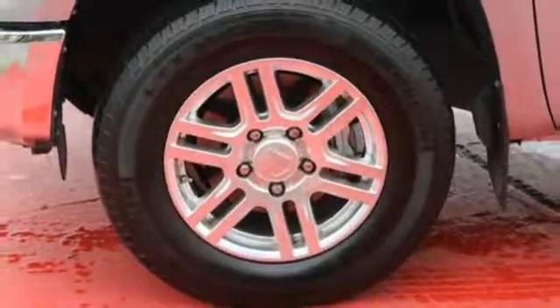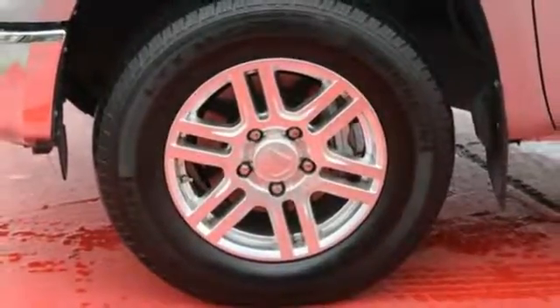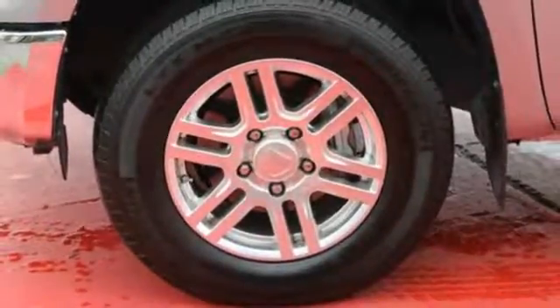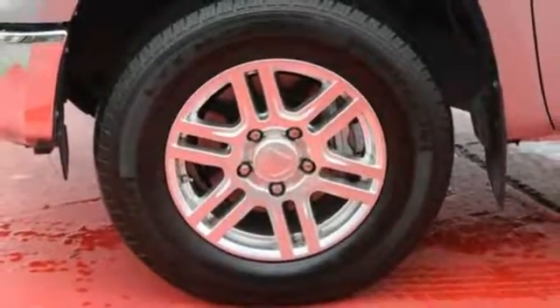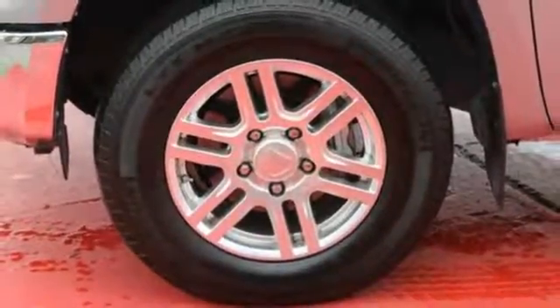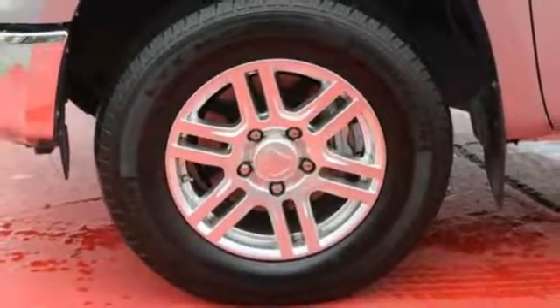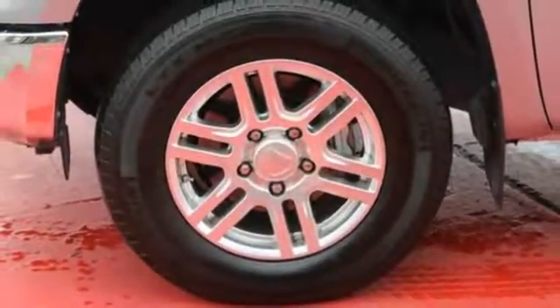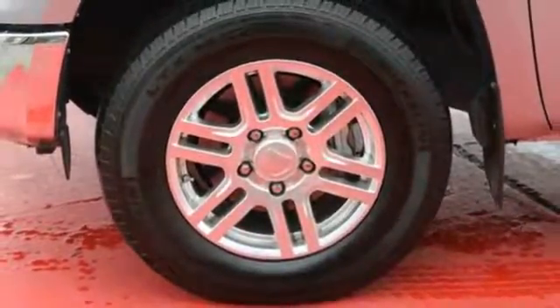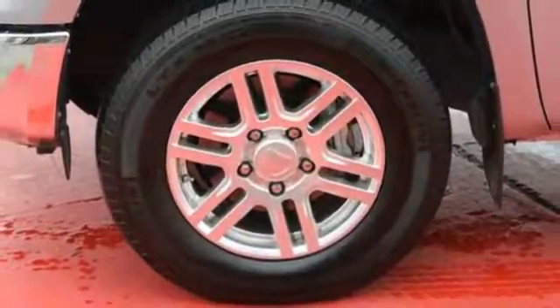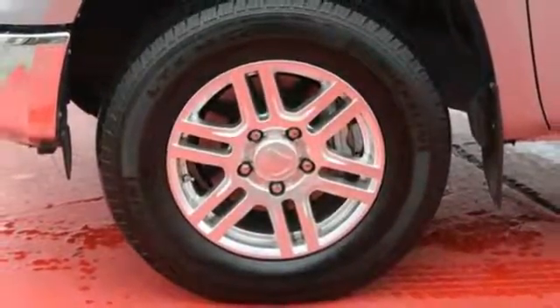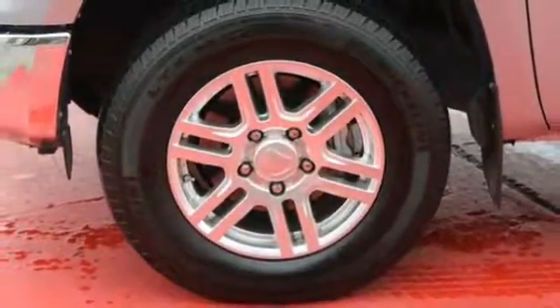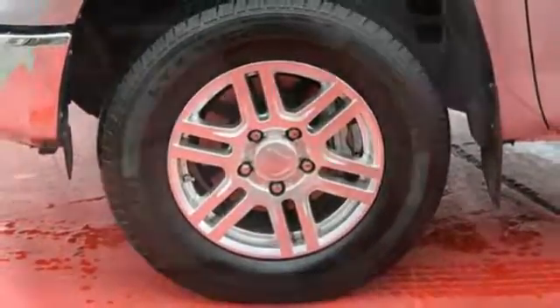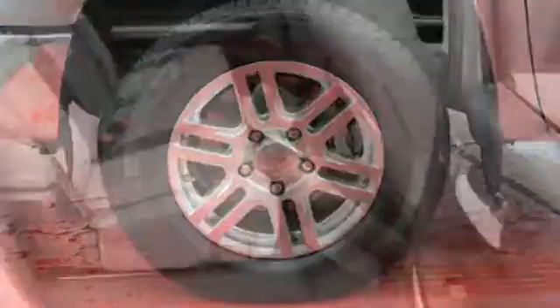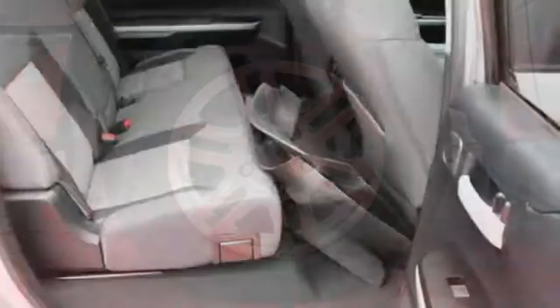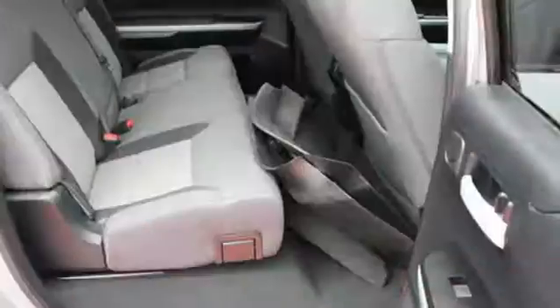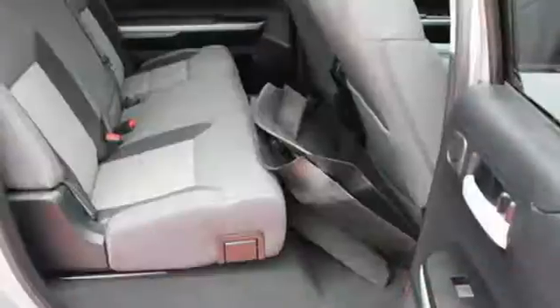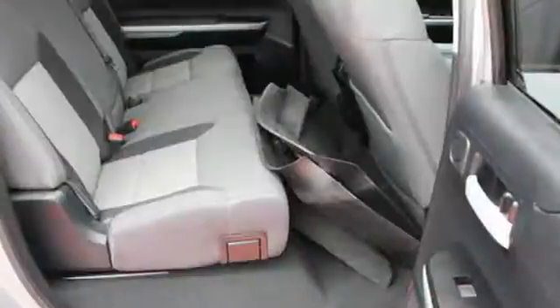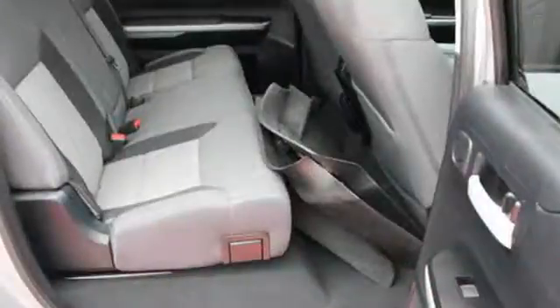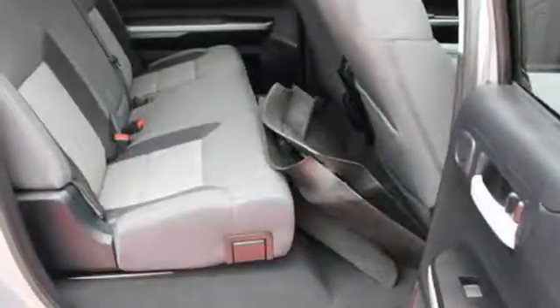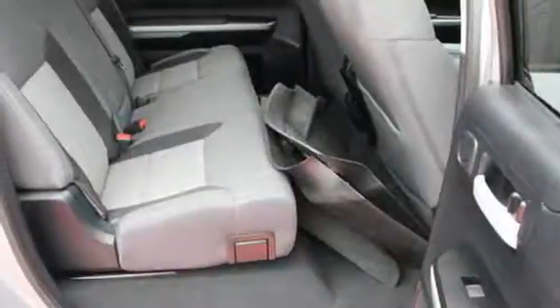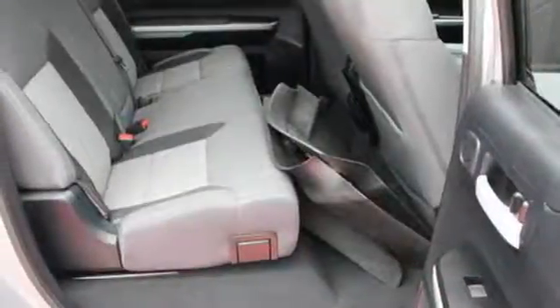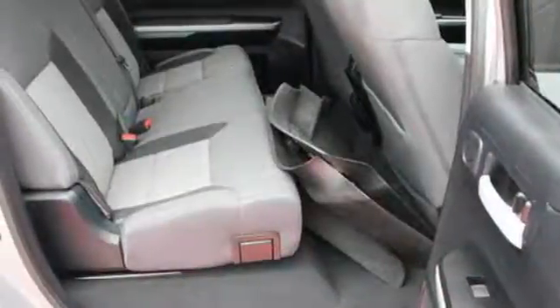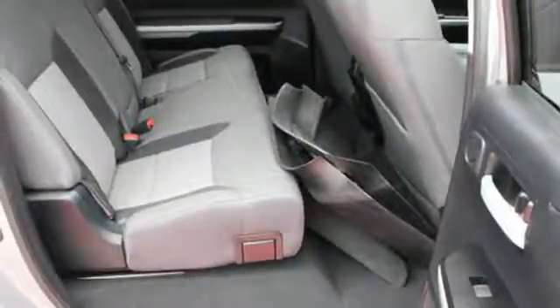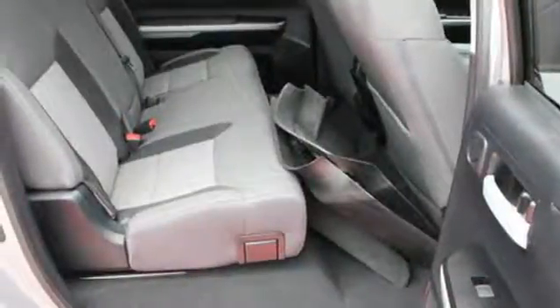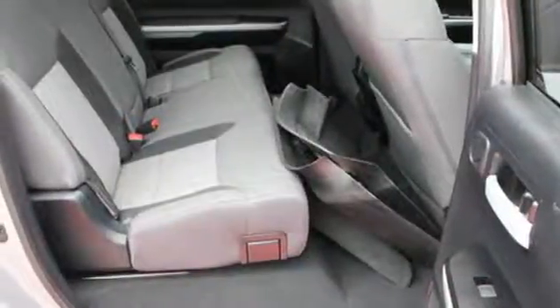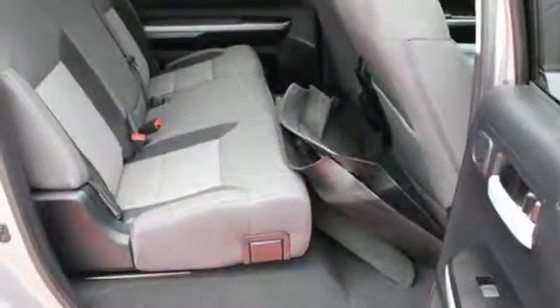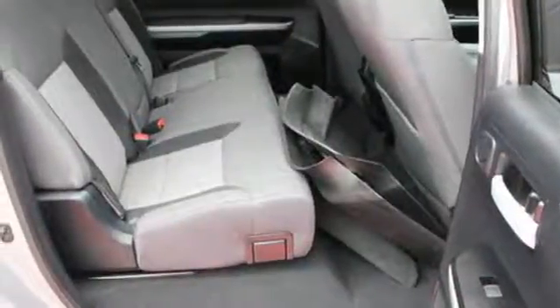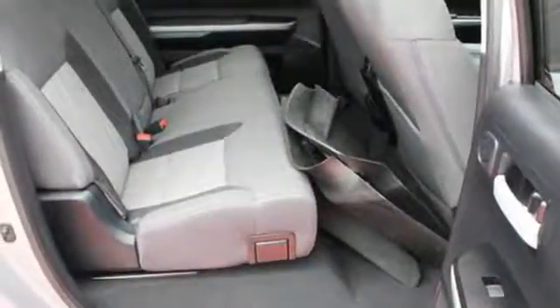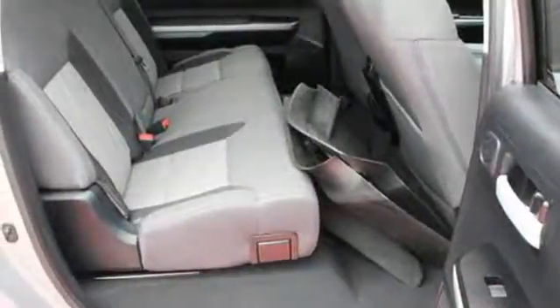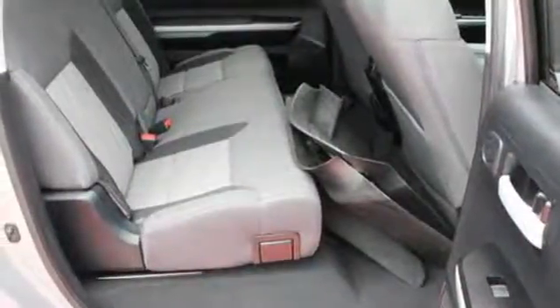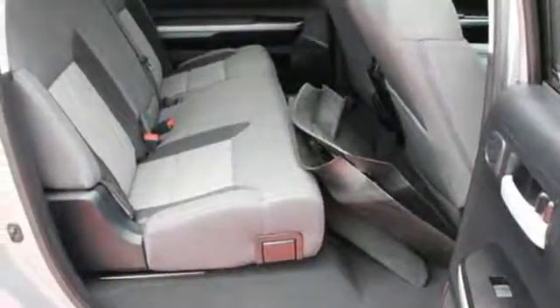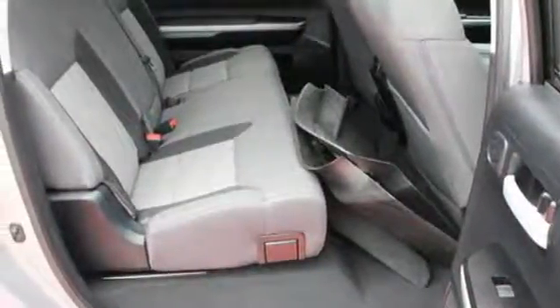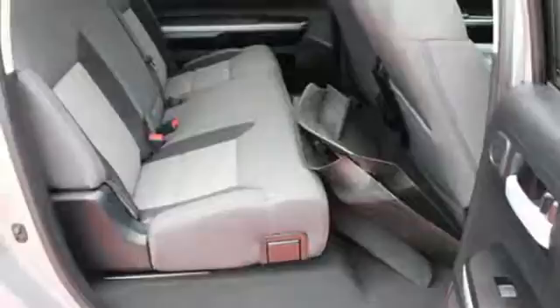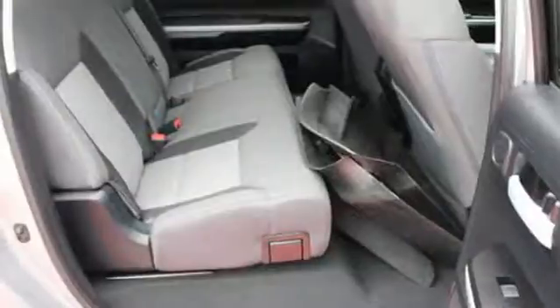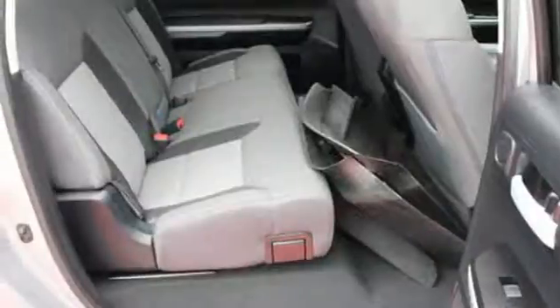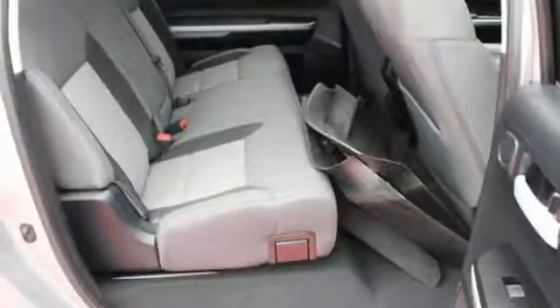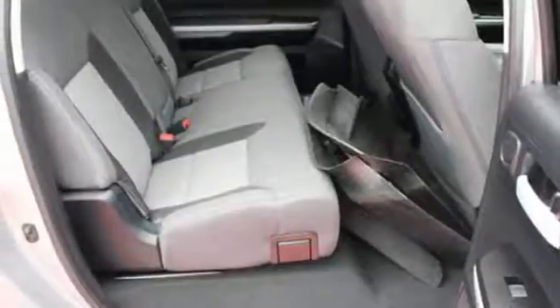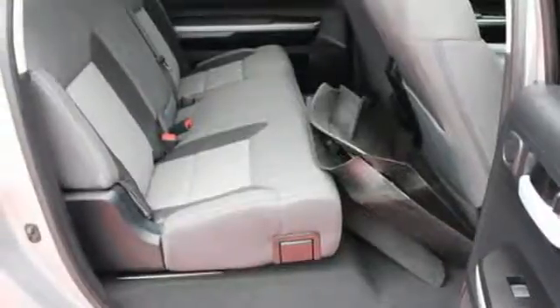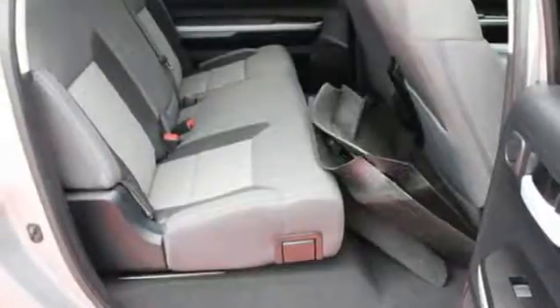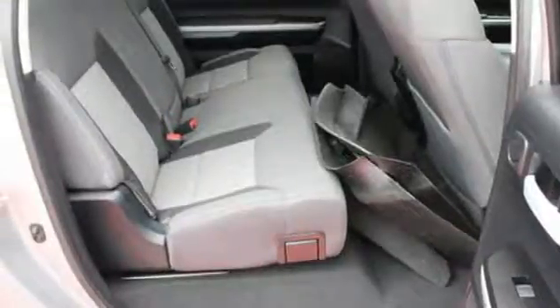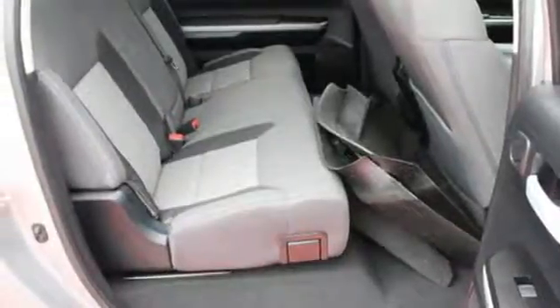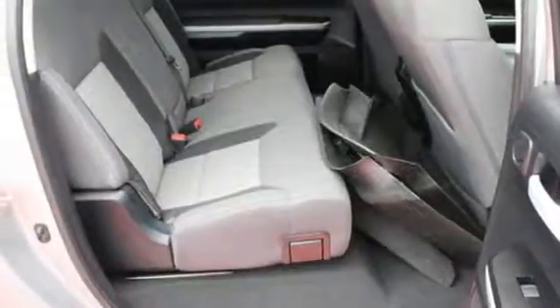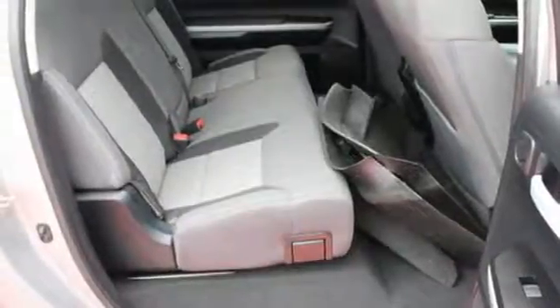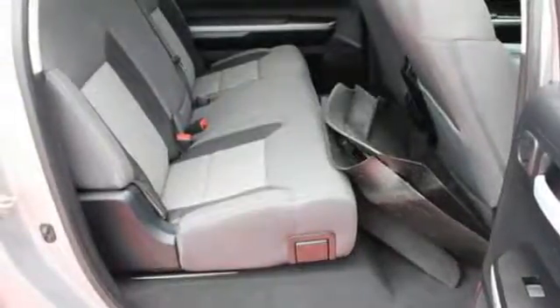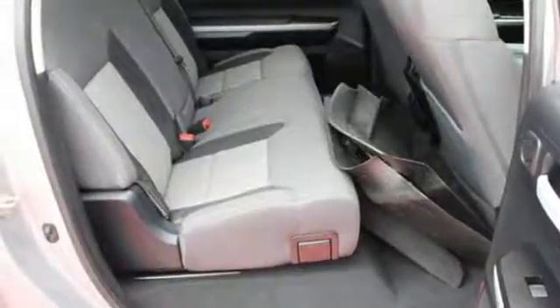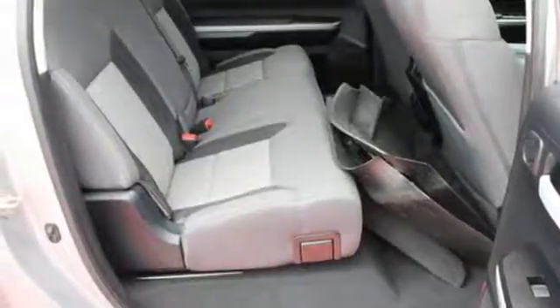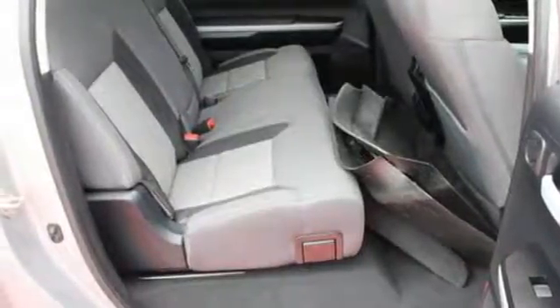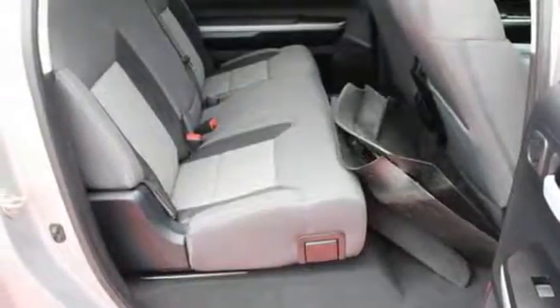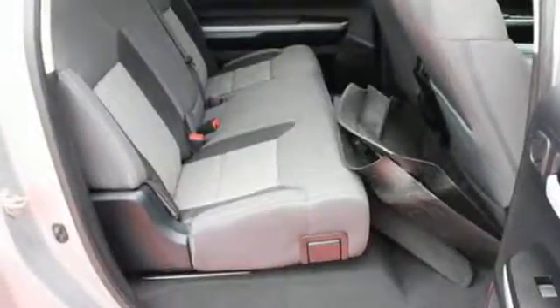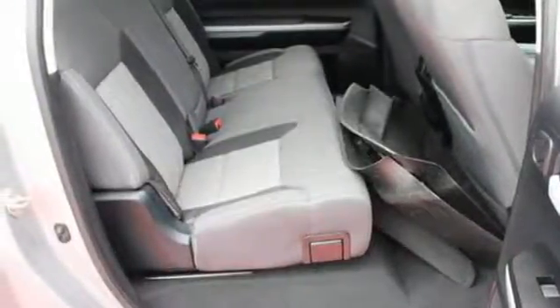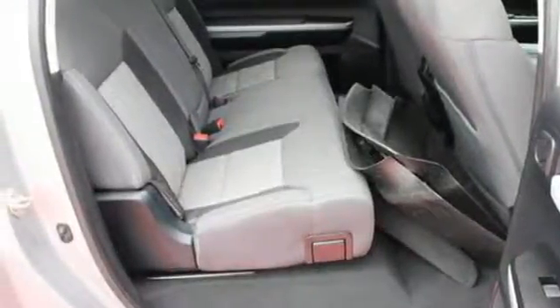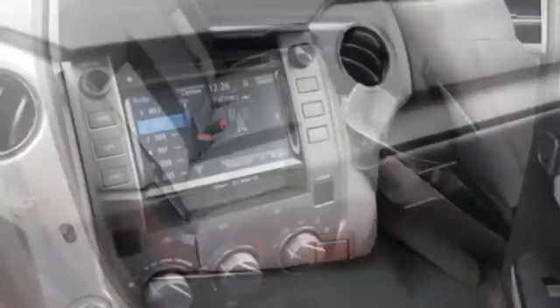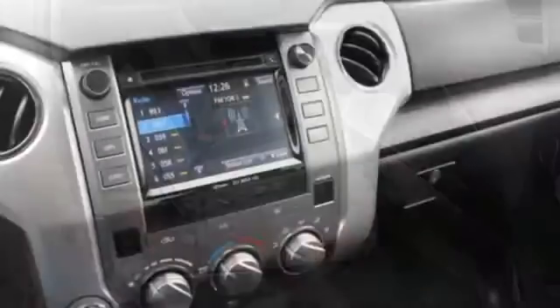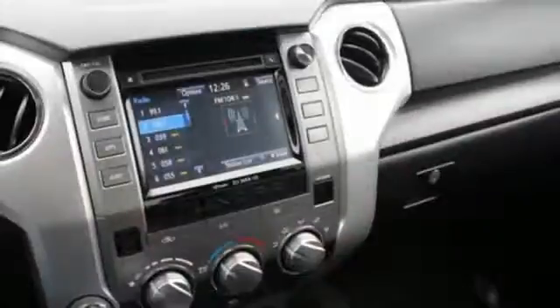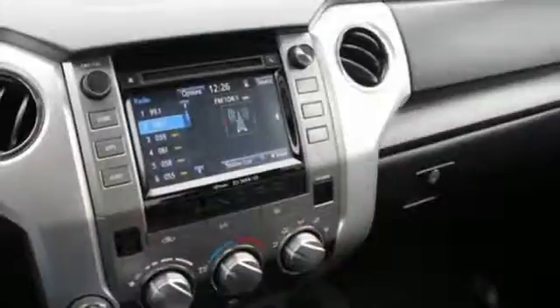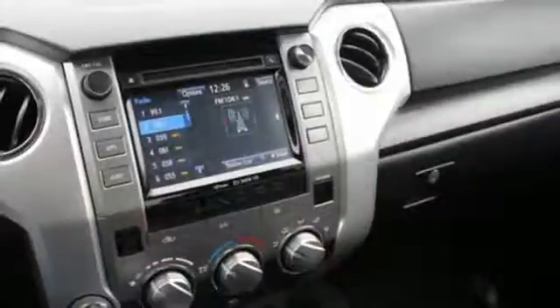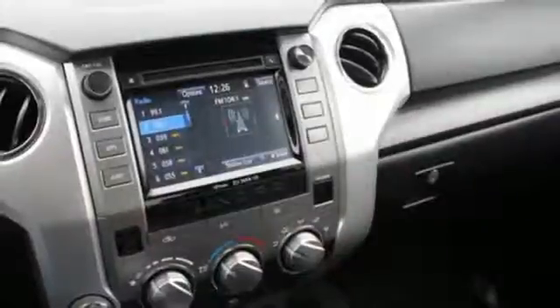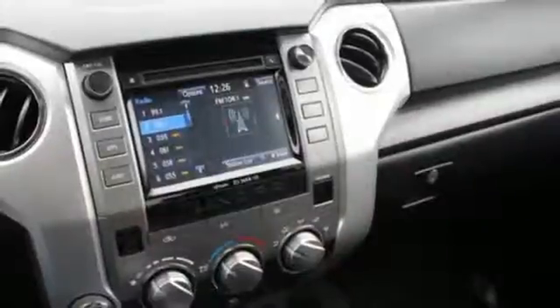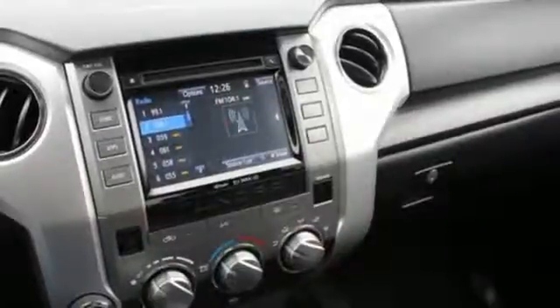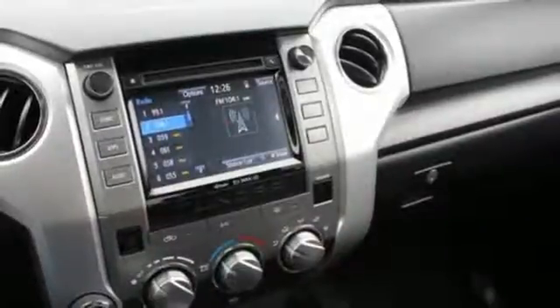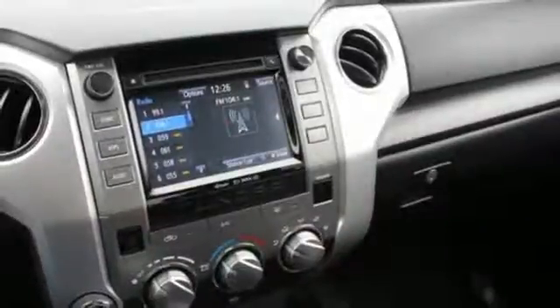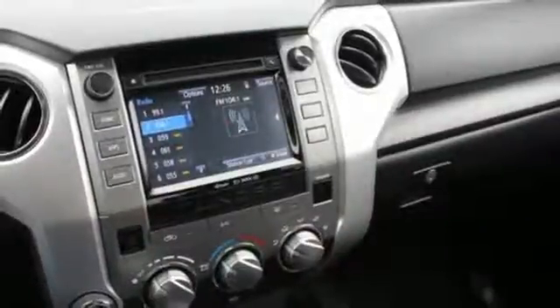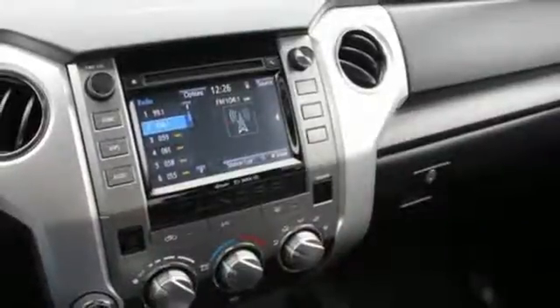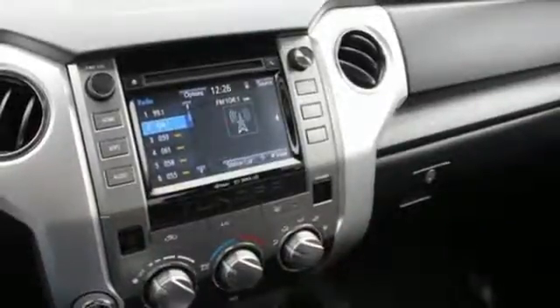Get in and out easily with room to stretch and room to store, with seats that fold up instead of down.